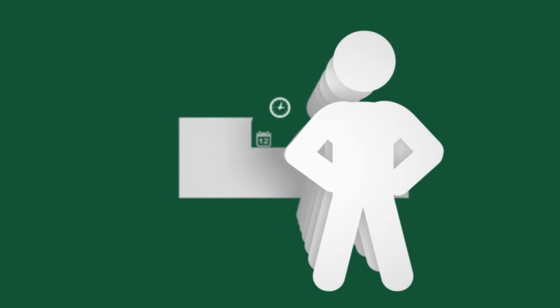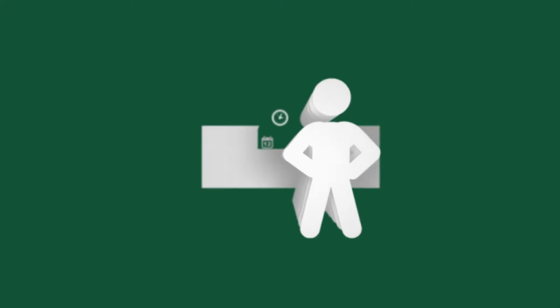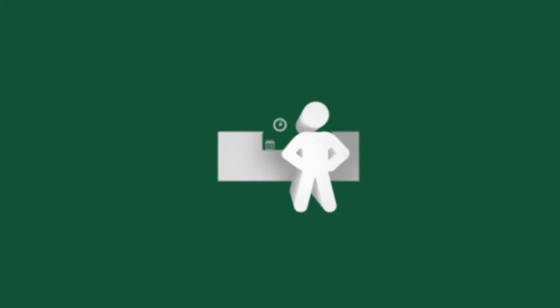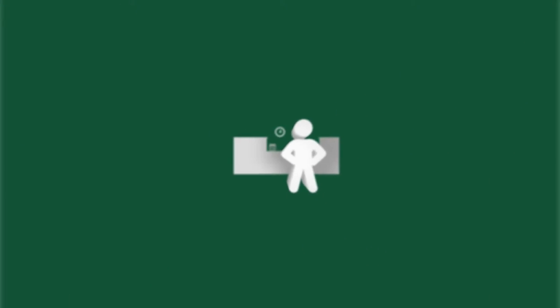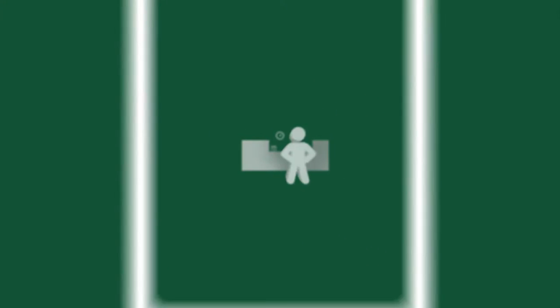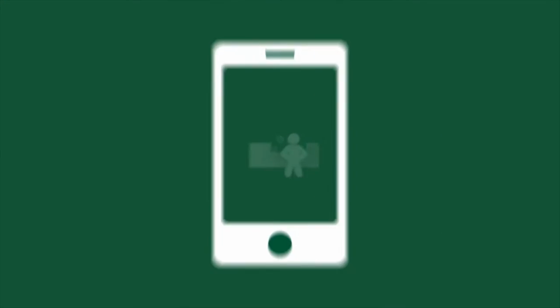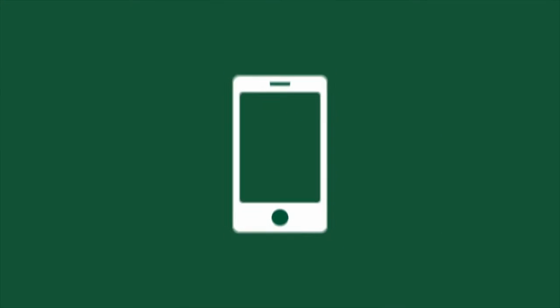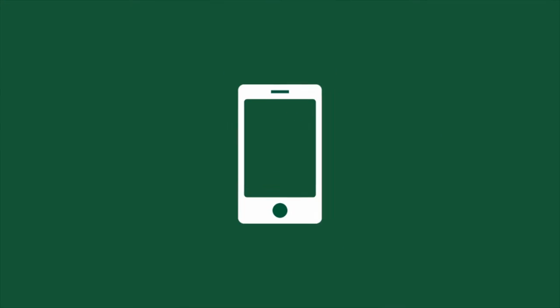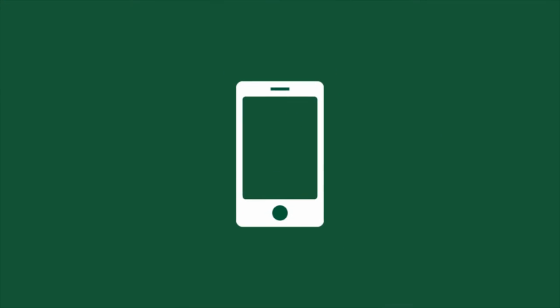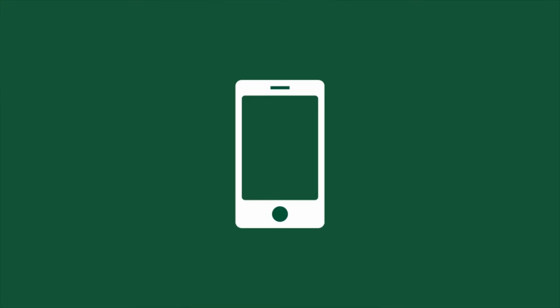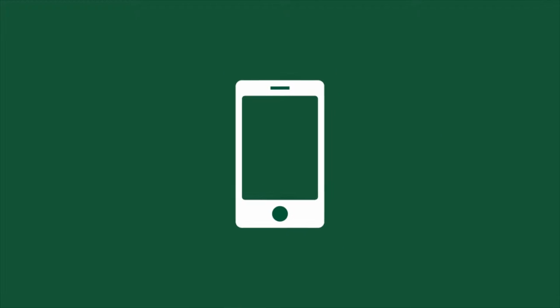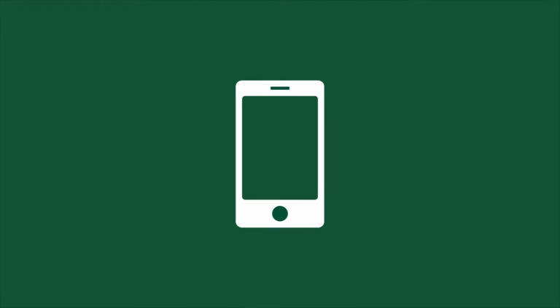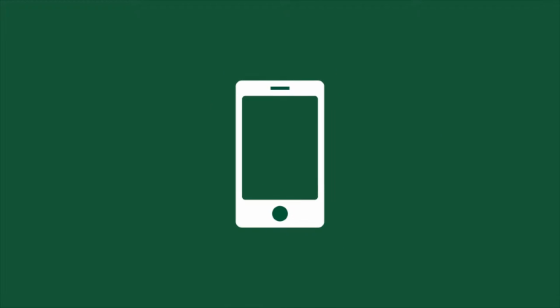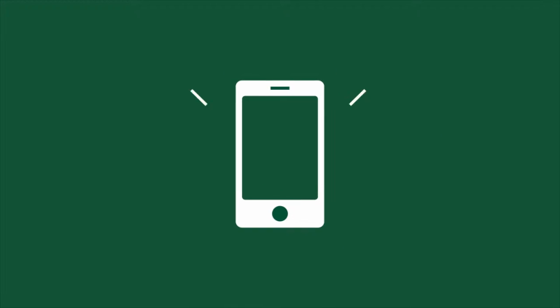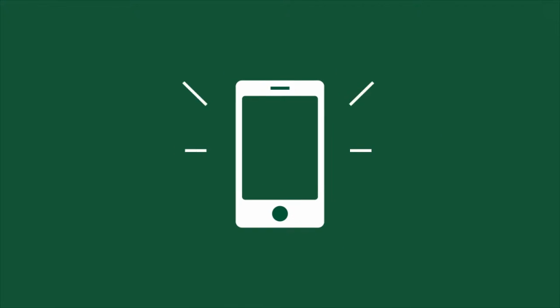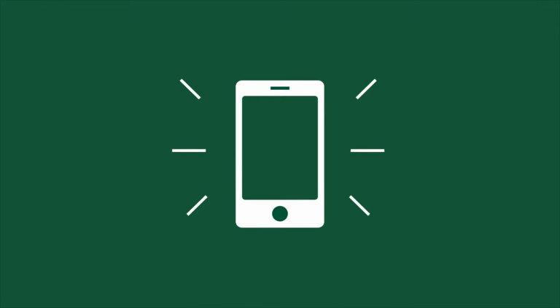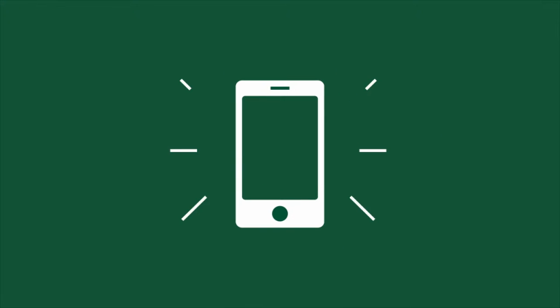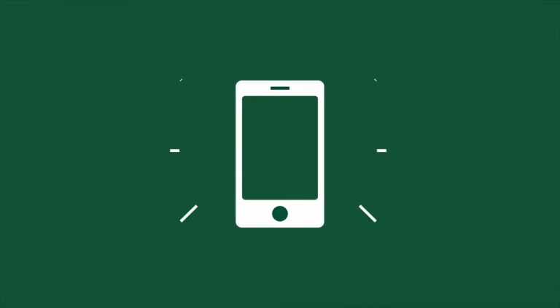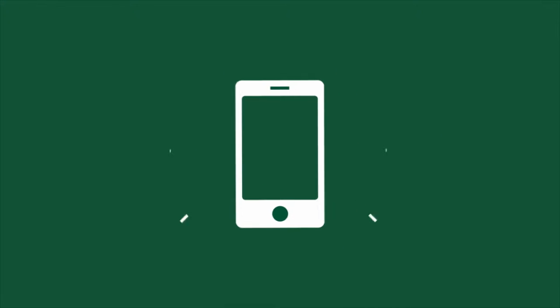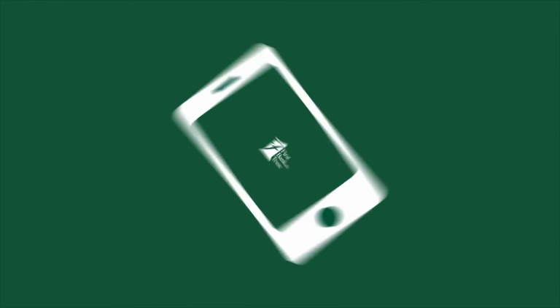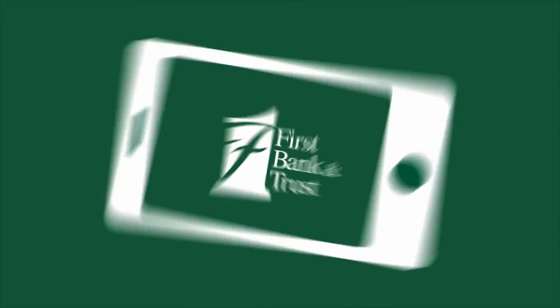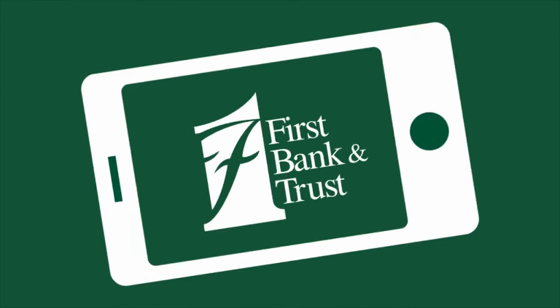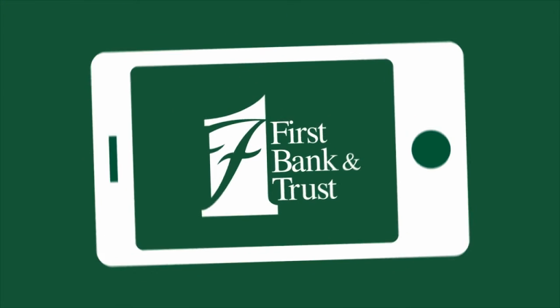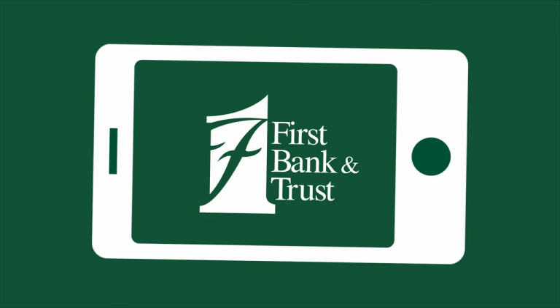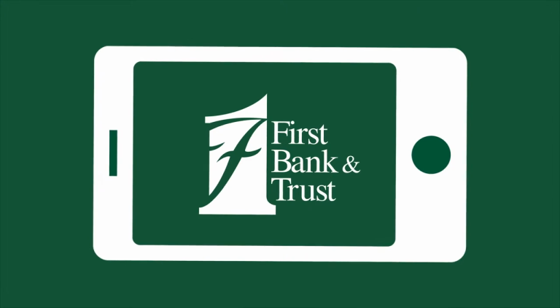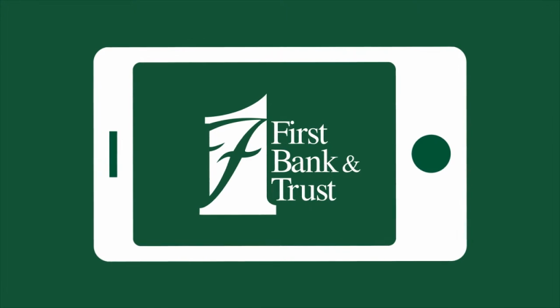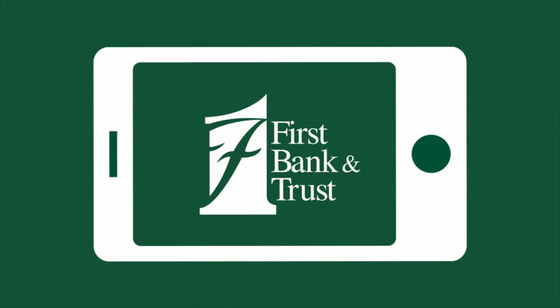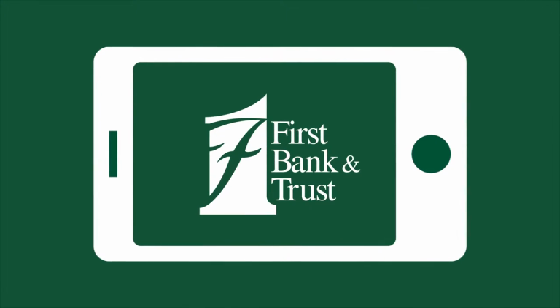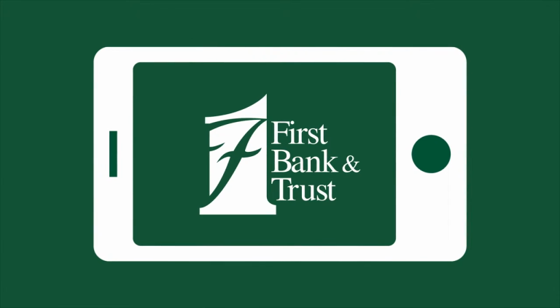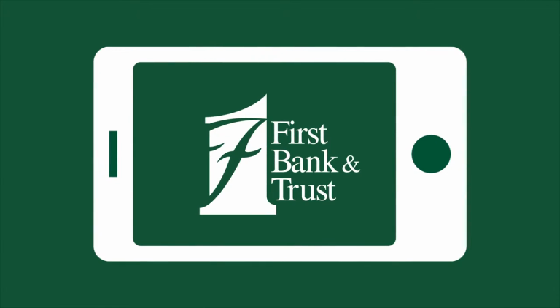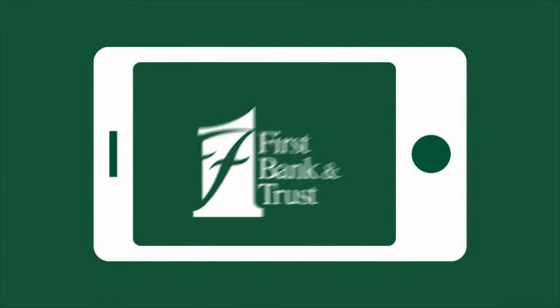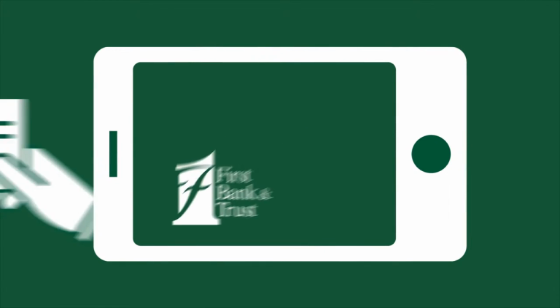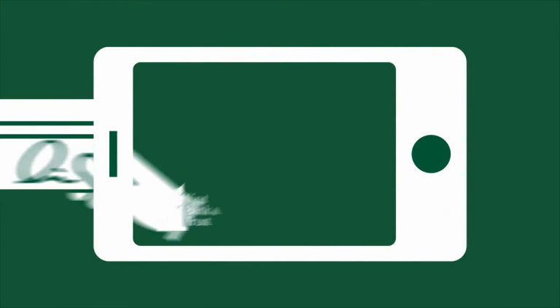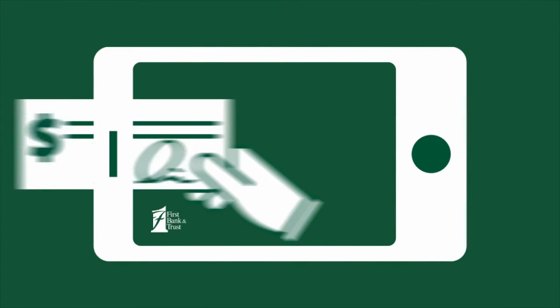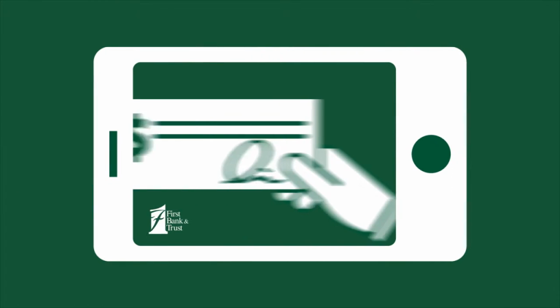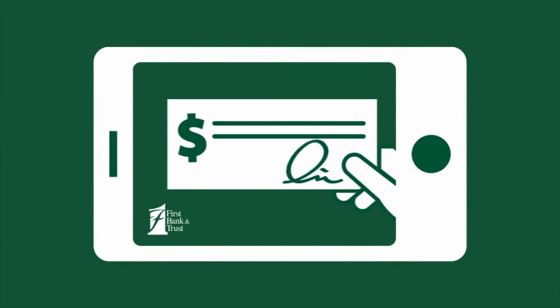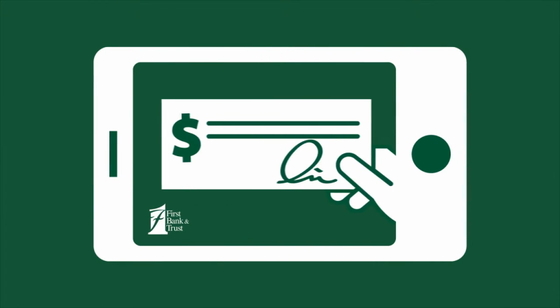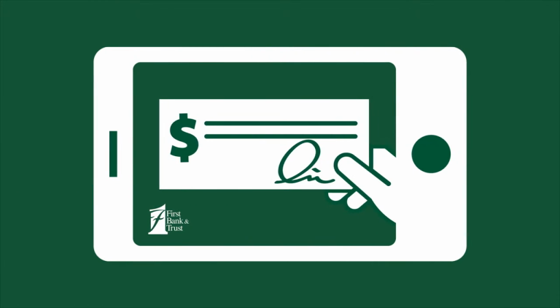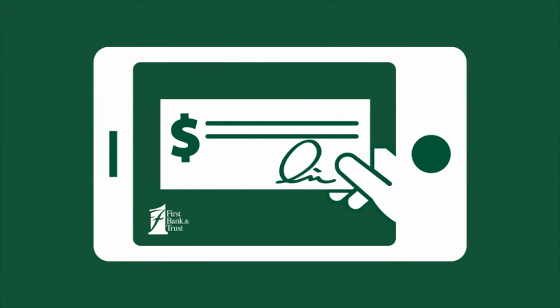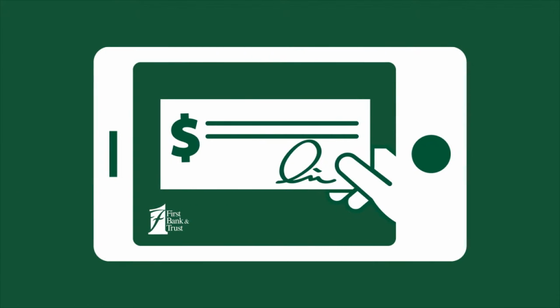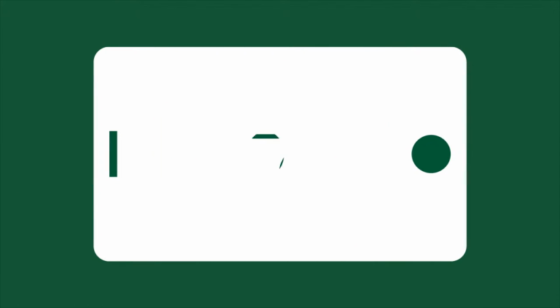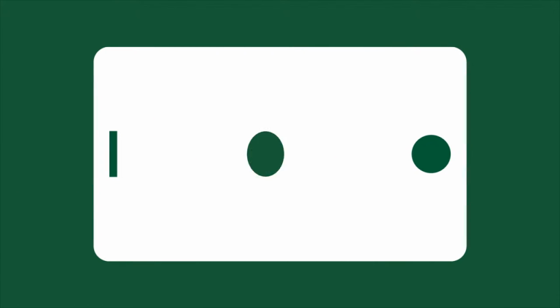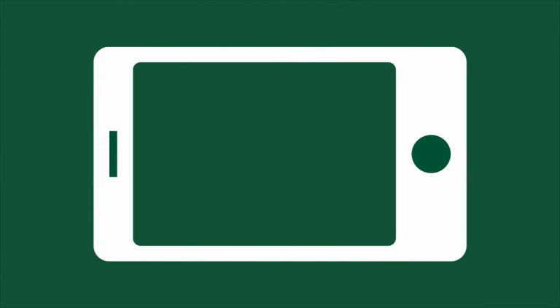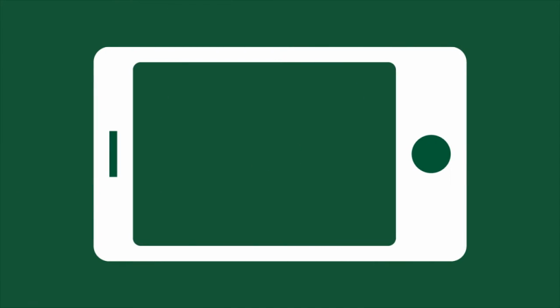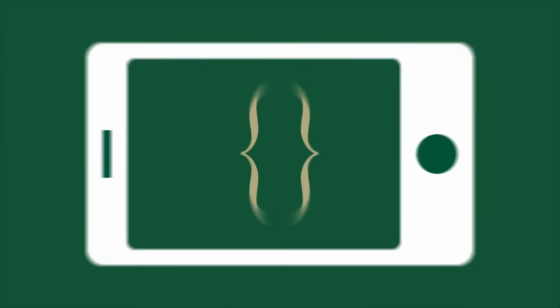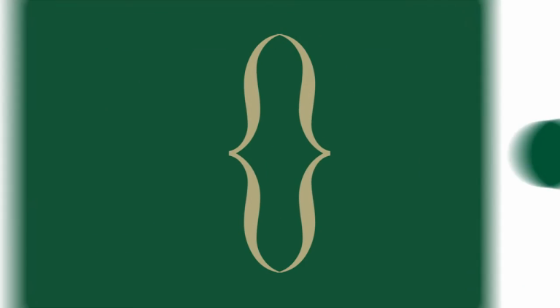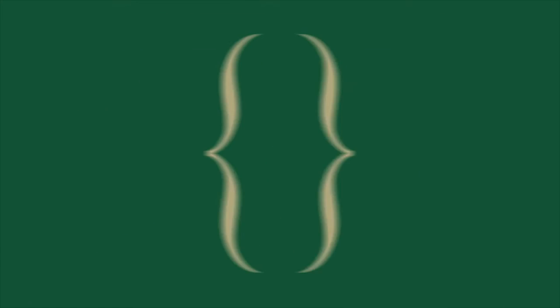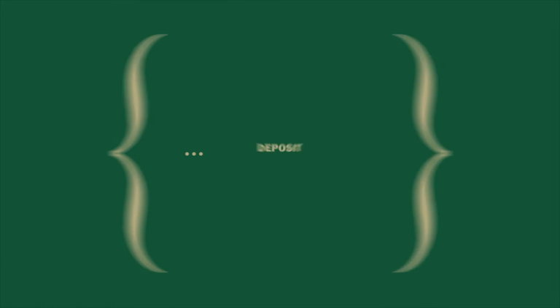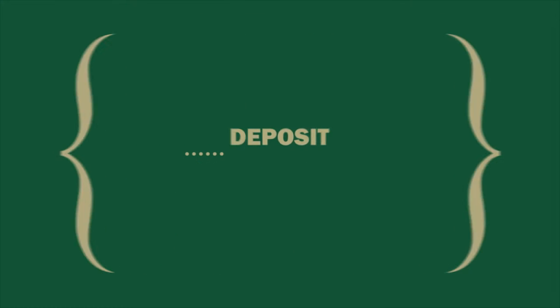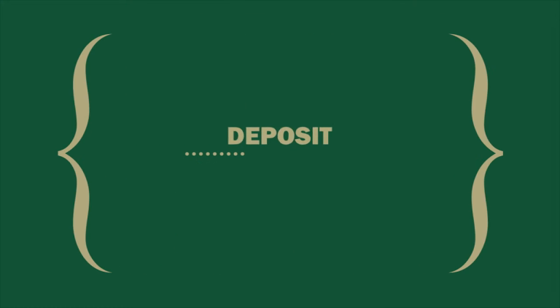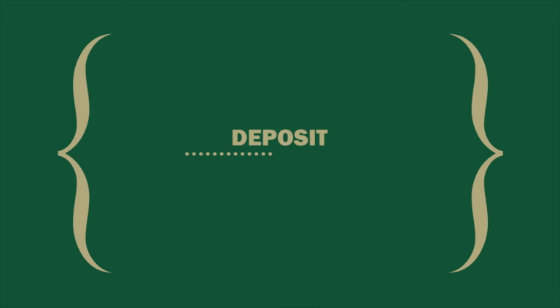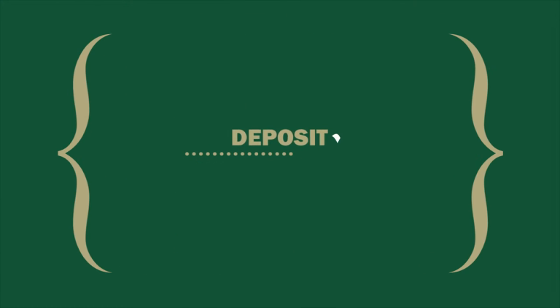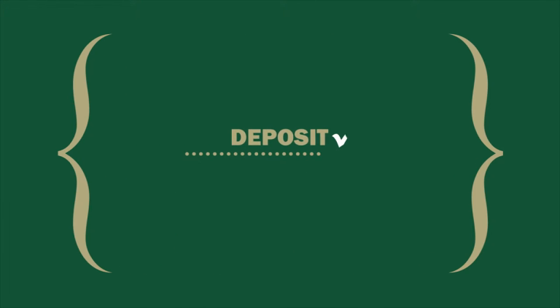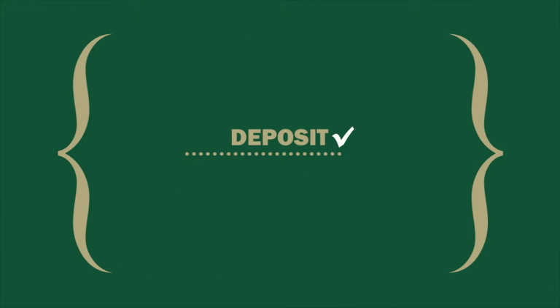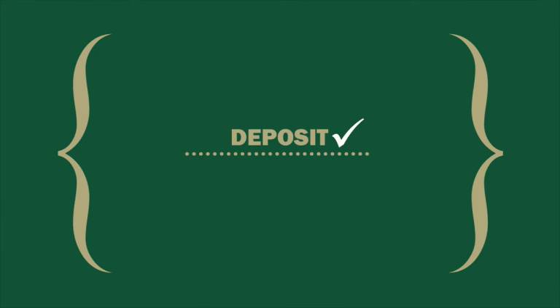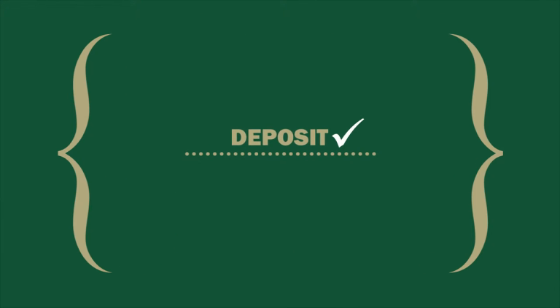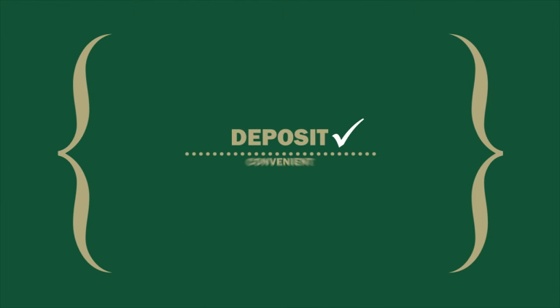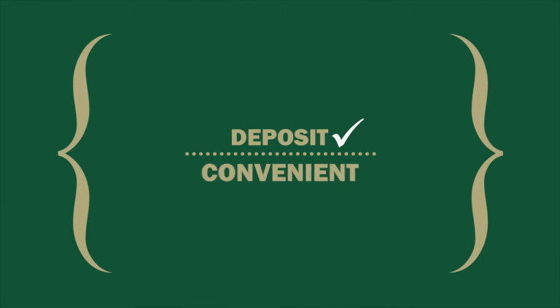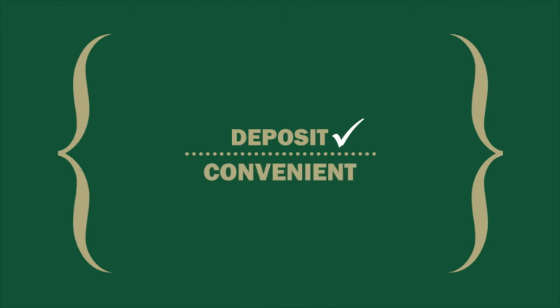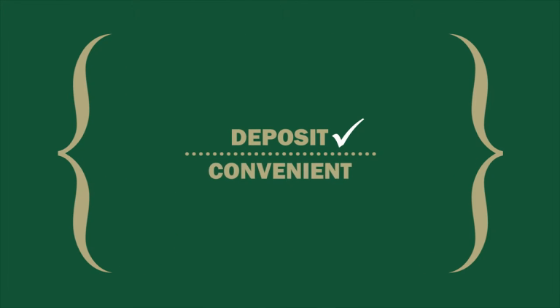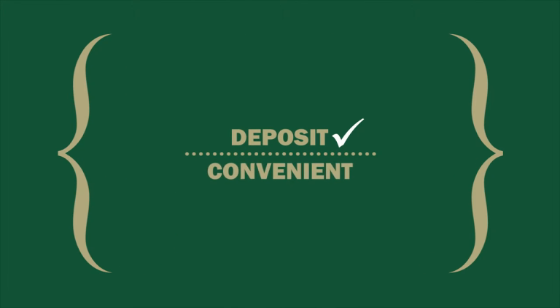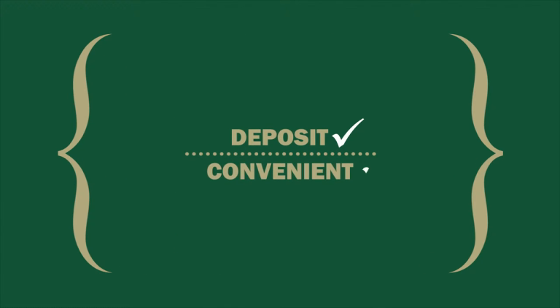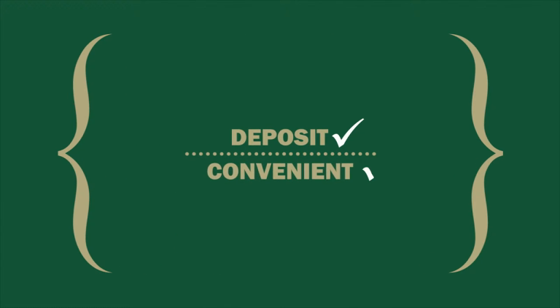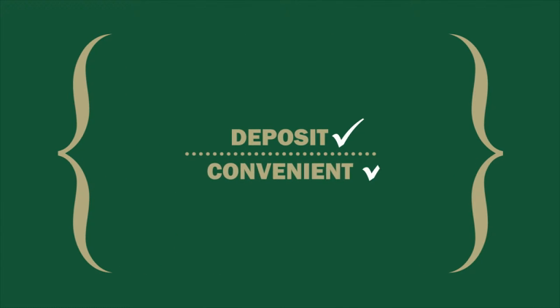Mobile Deposit solves that in a snap. An app snap, if you will. Take a photo of a check with our app. Deposit? Done. Convenient? Check.